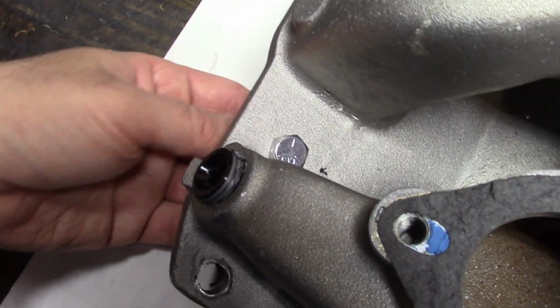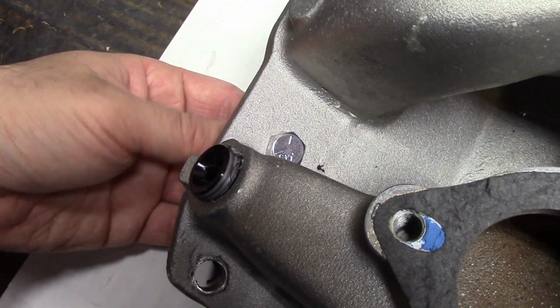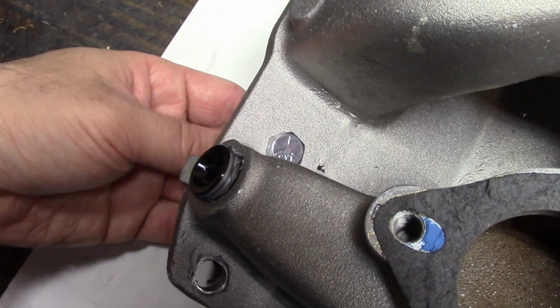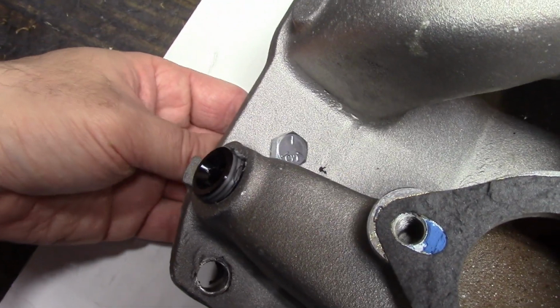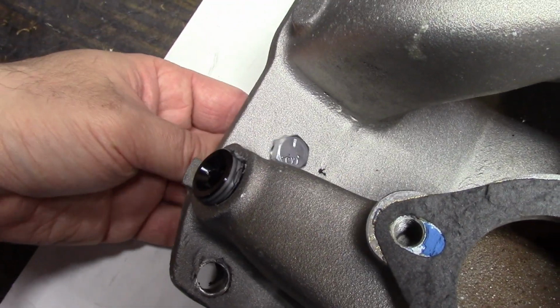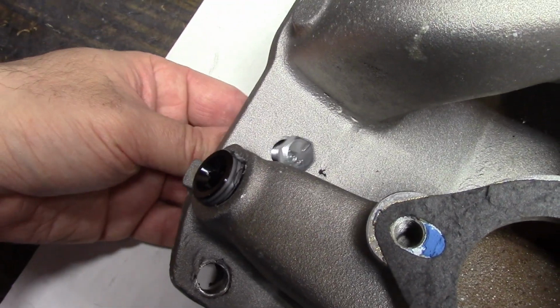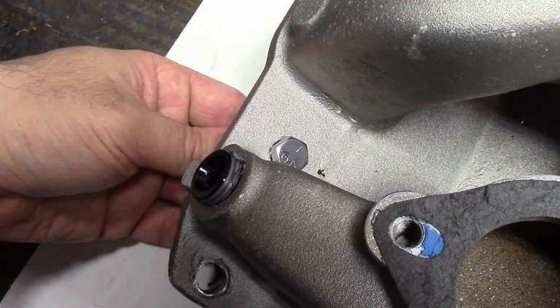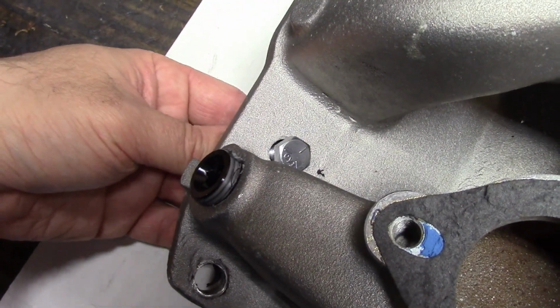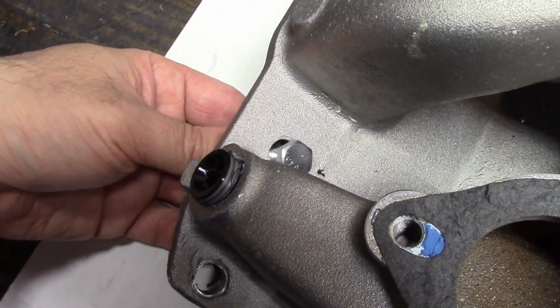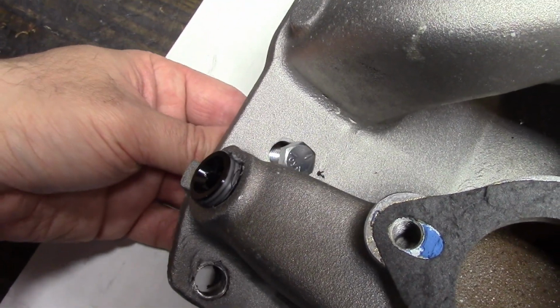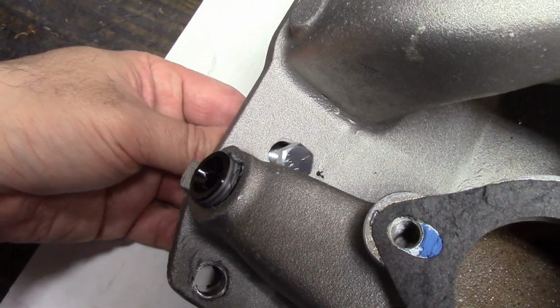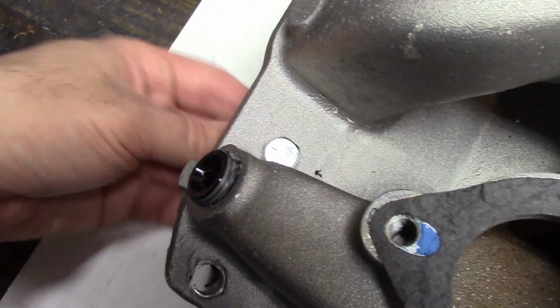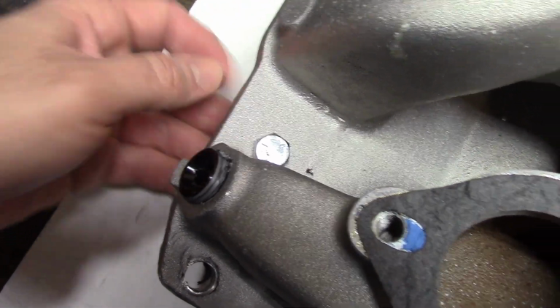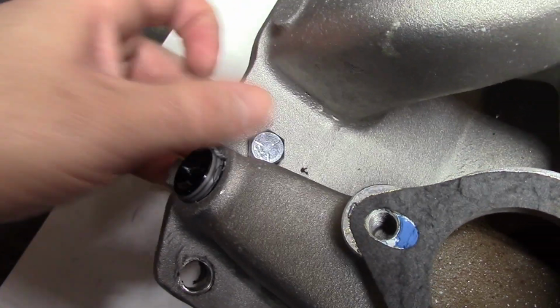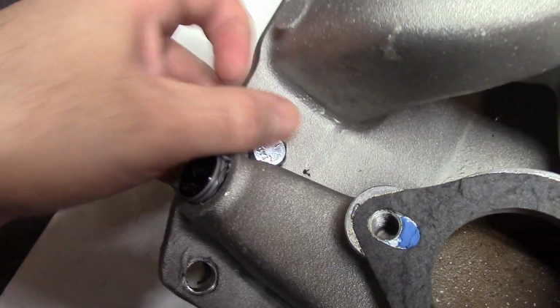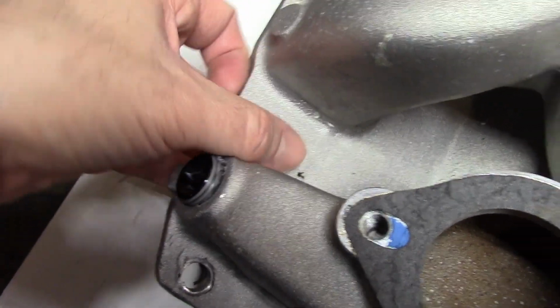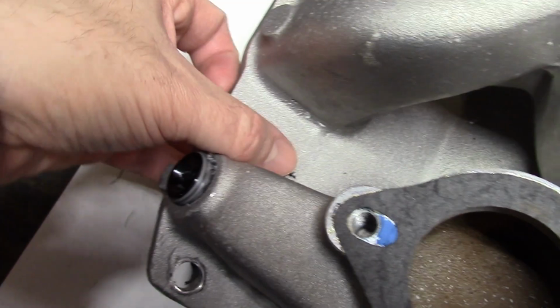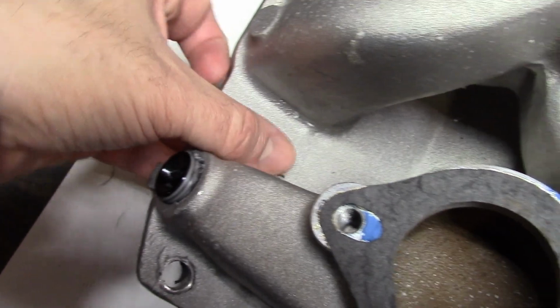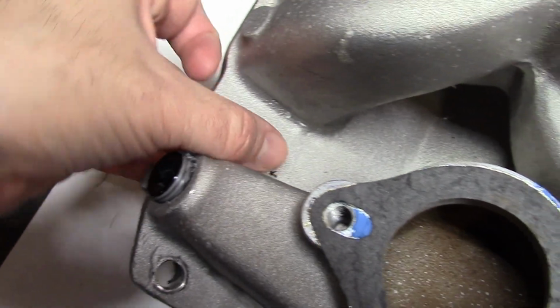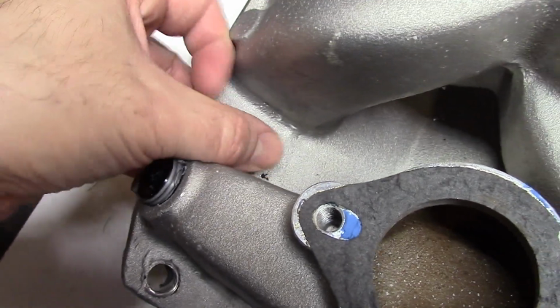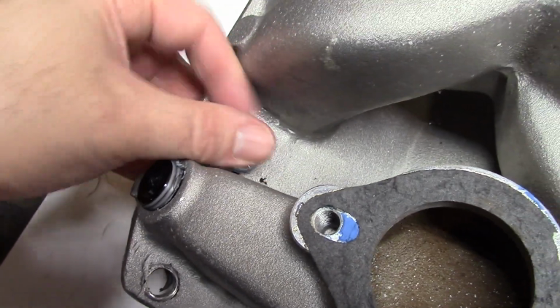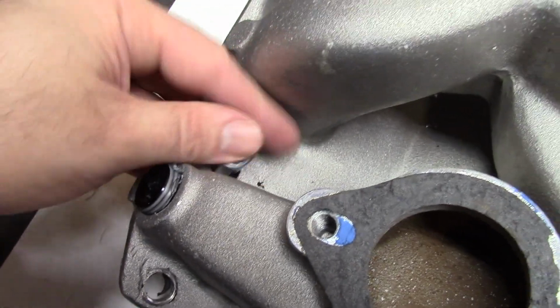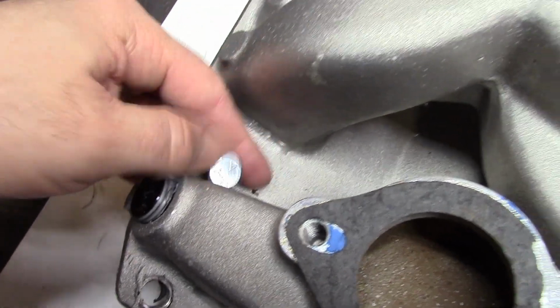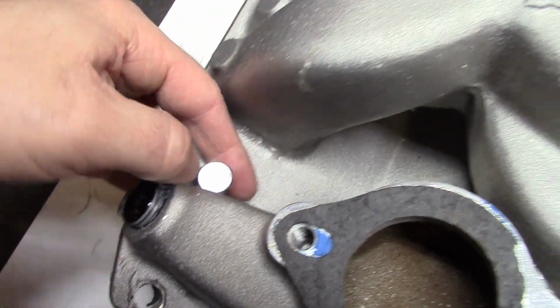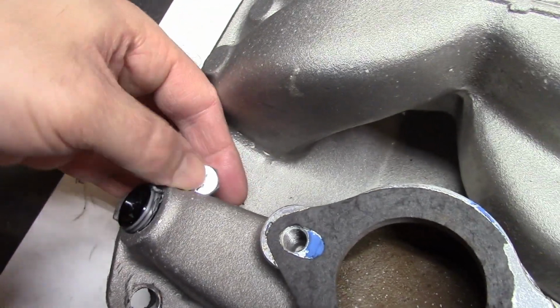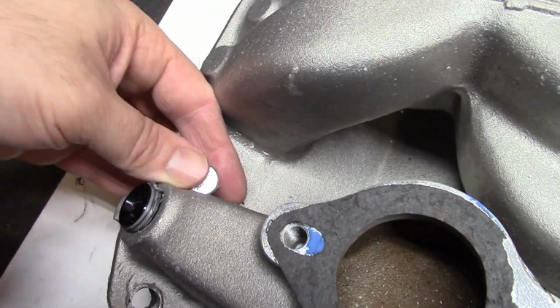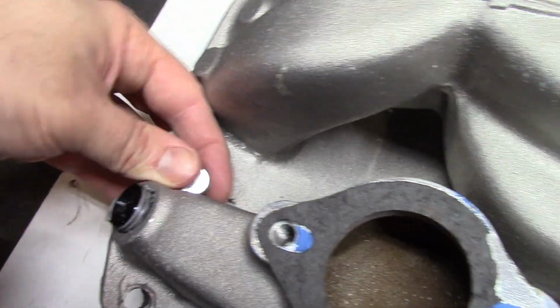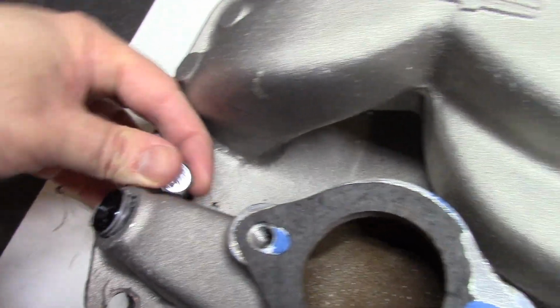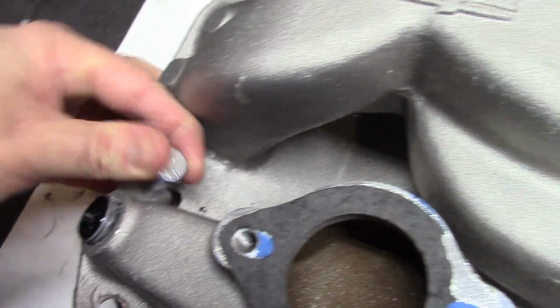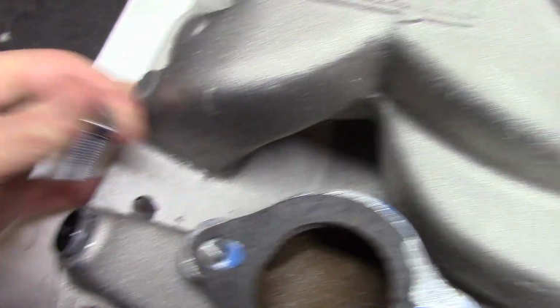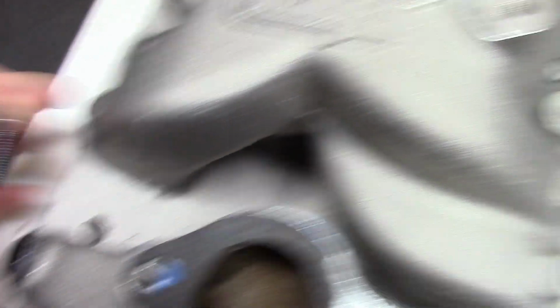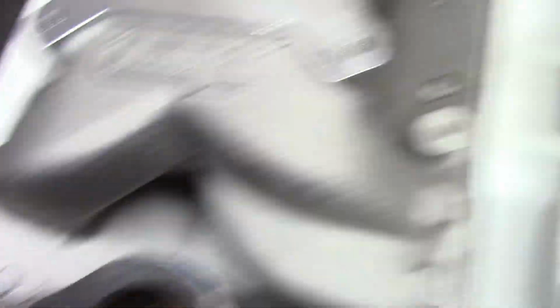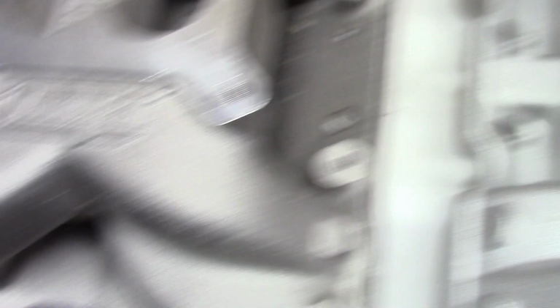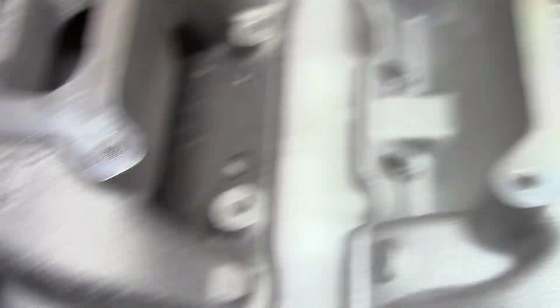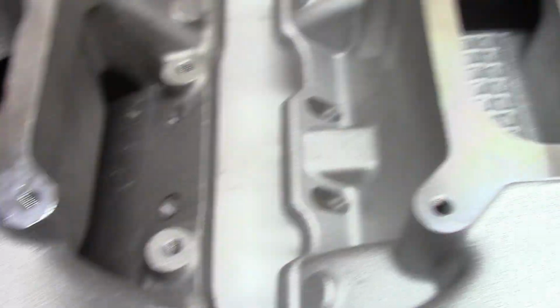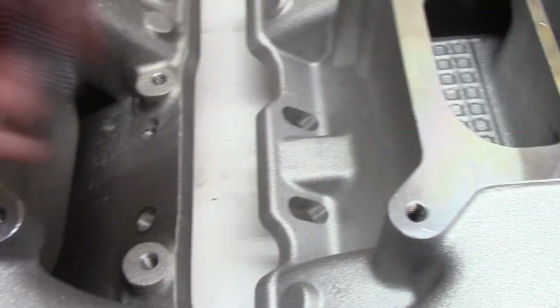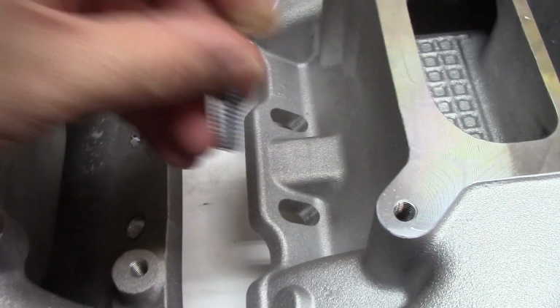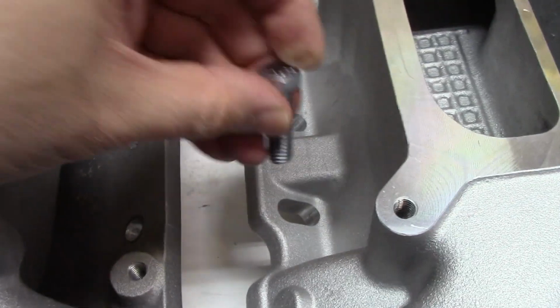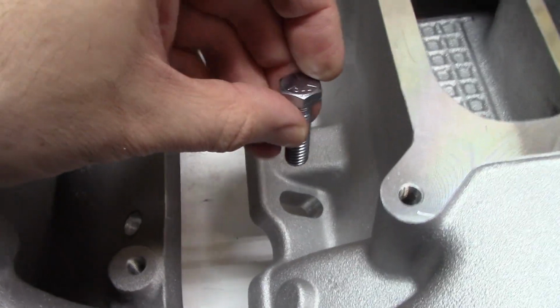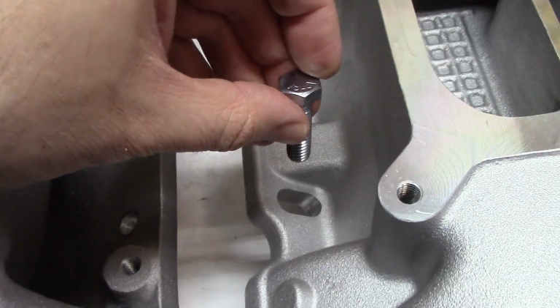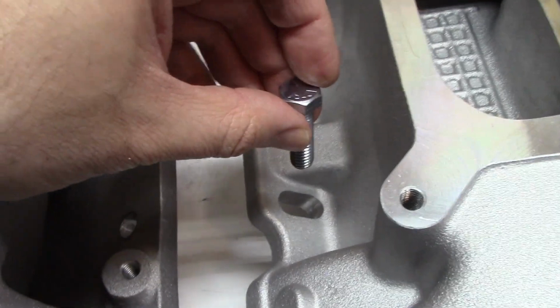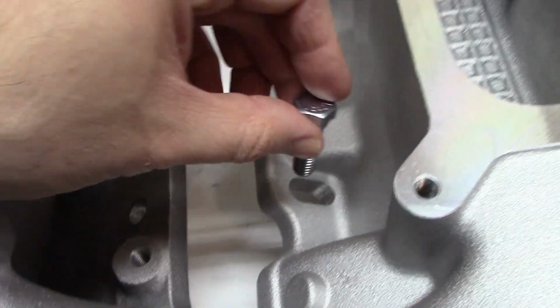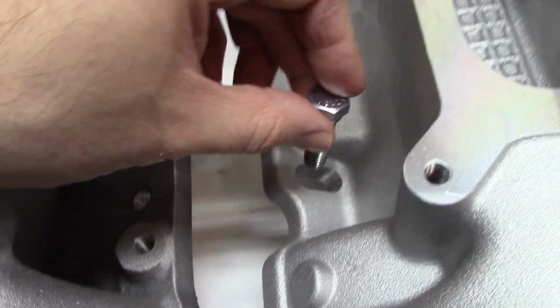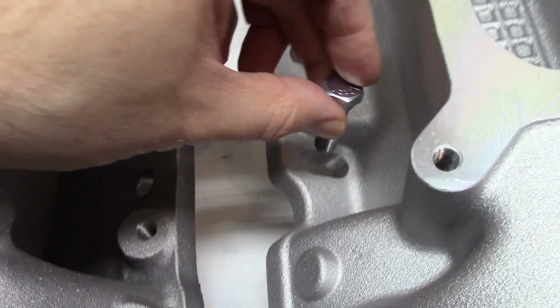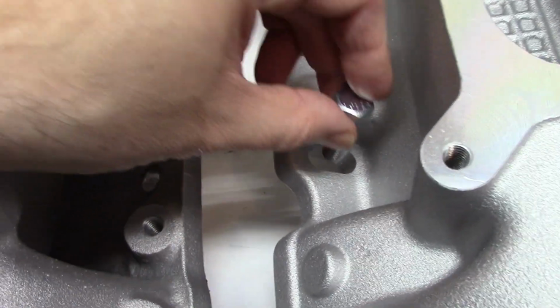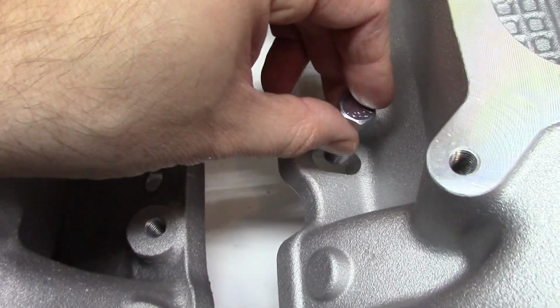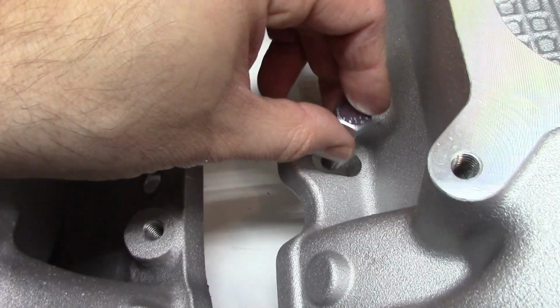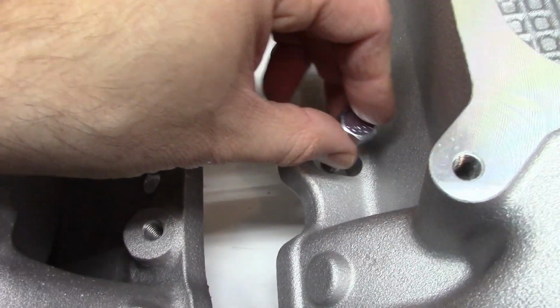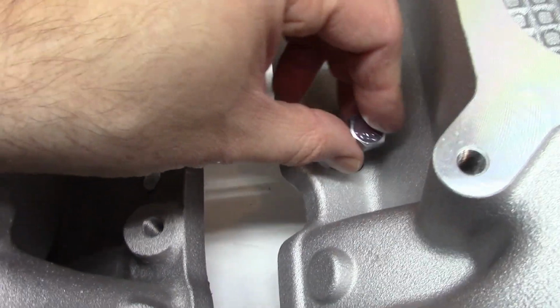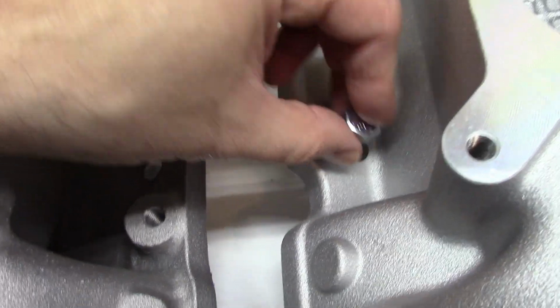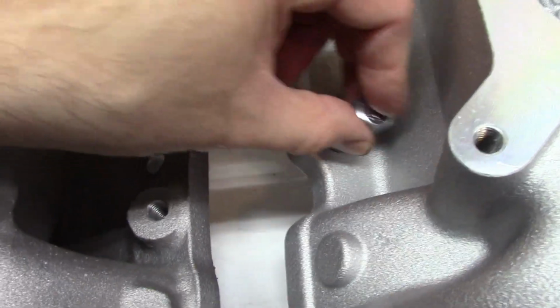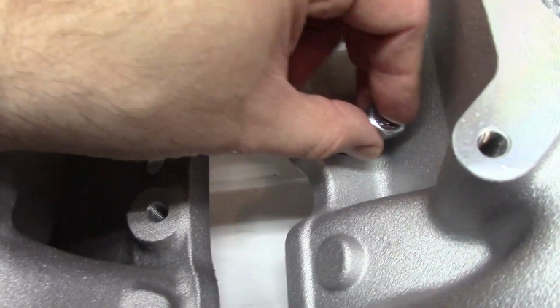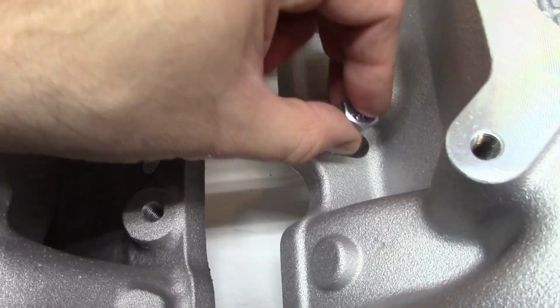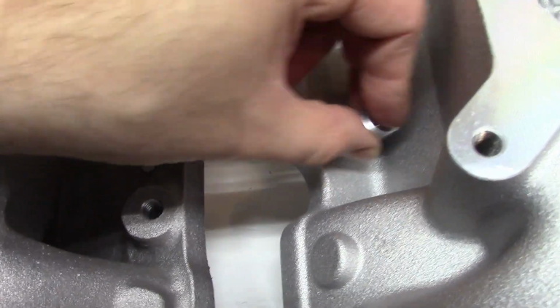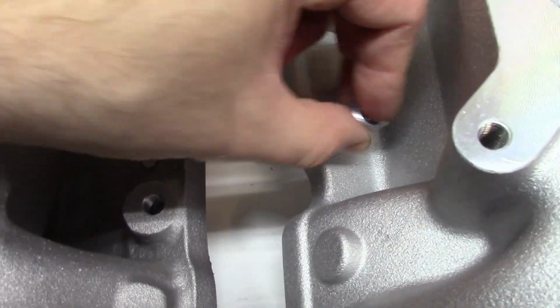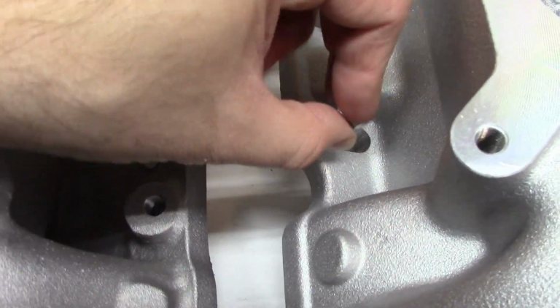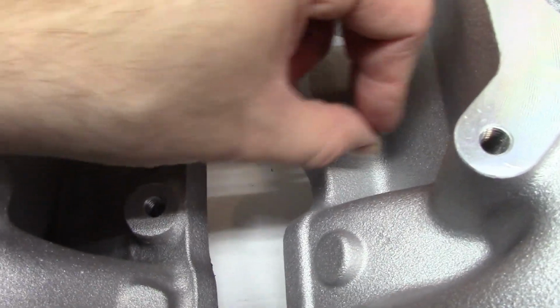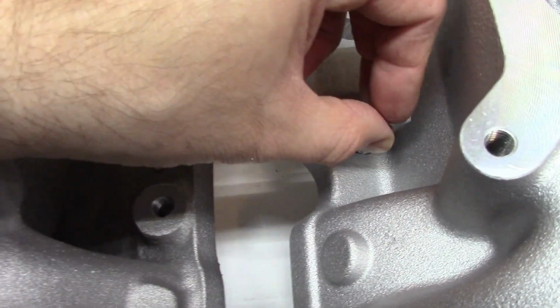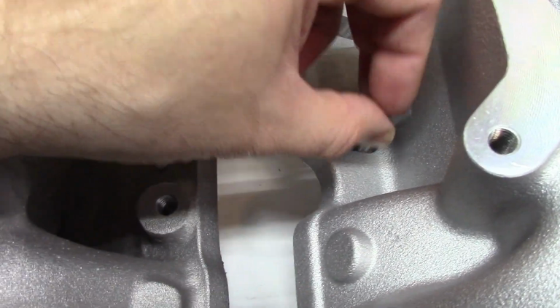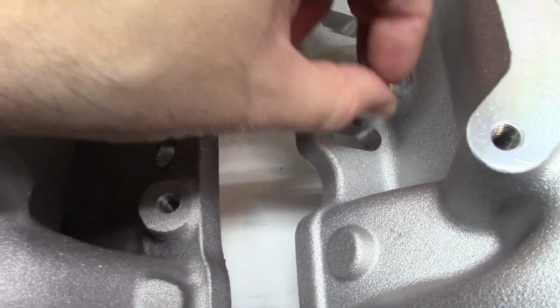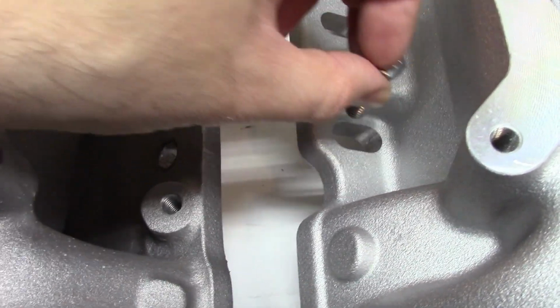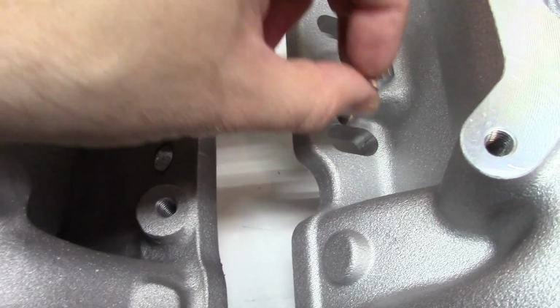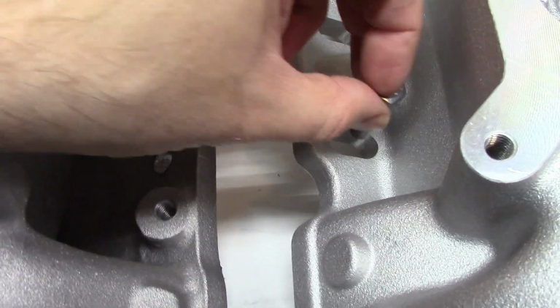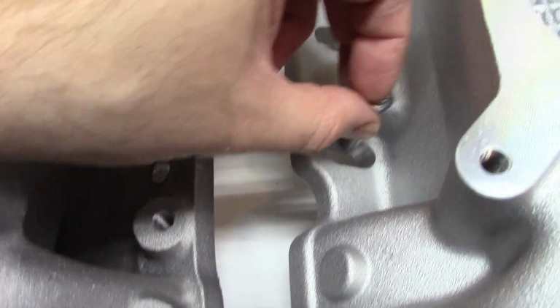Compared to the Dart SHP intake where I already had to open up the bolt holes because they were too small - they're still small - not as big as the holes on this new intake. Anyway, thanks for watching, hope this helps.